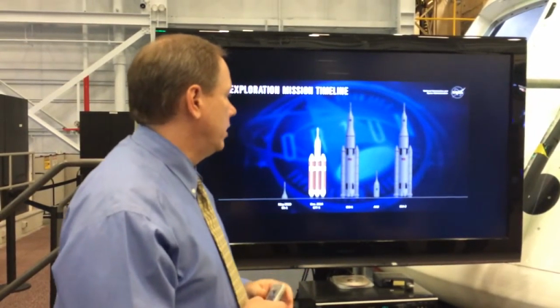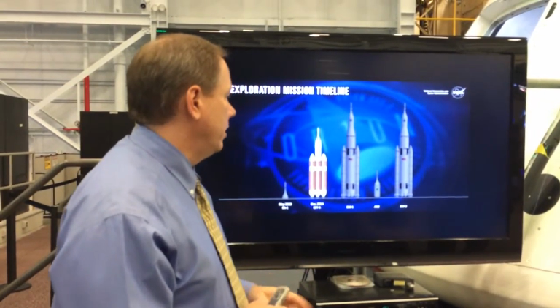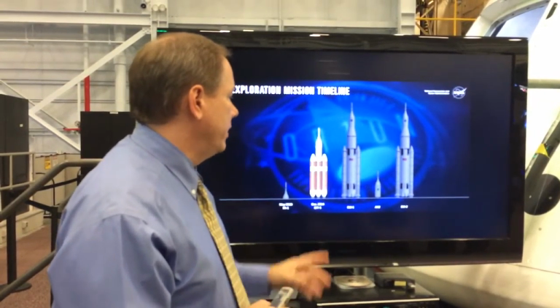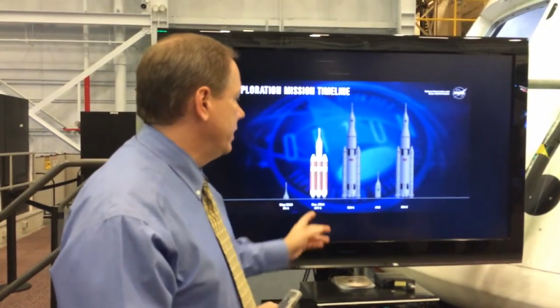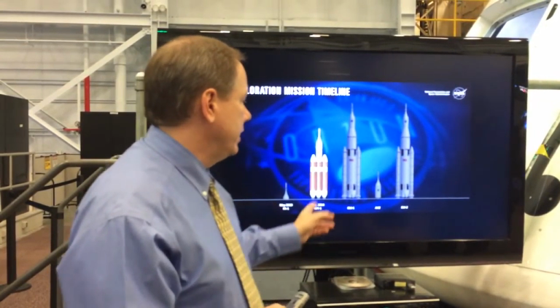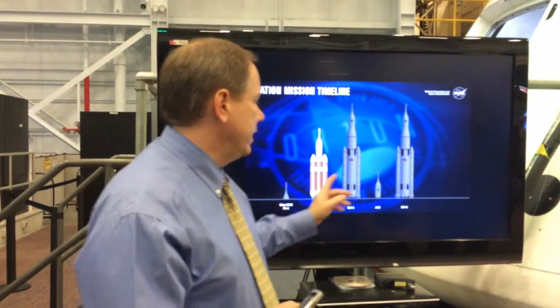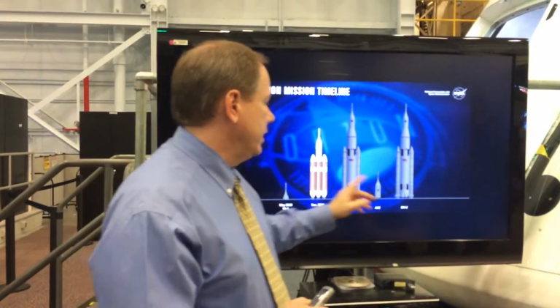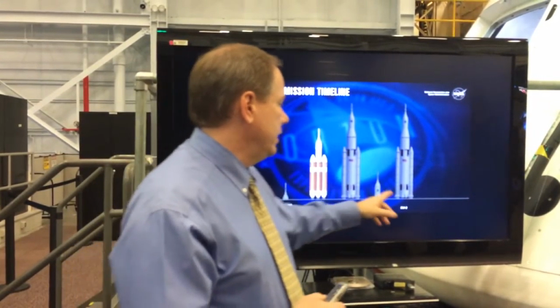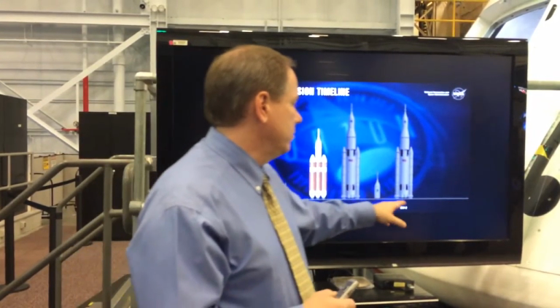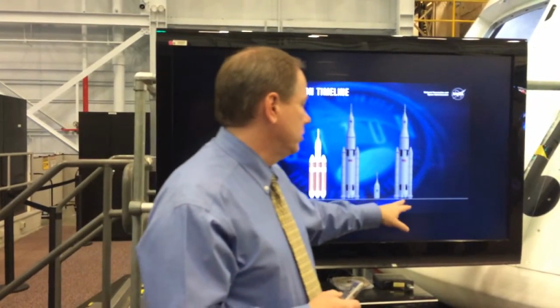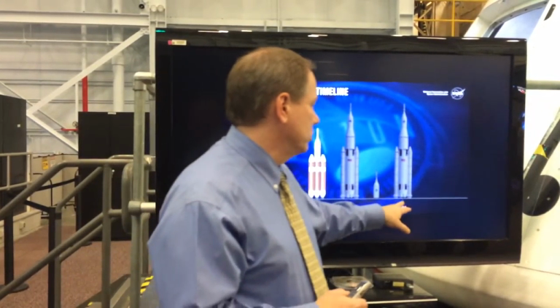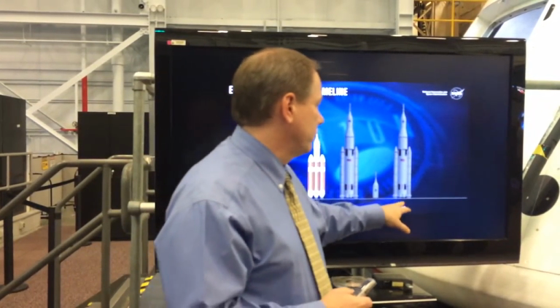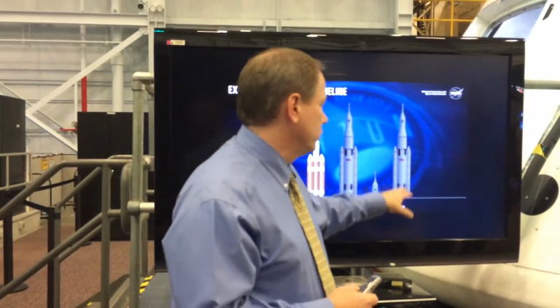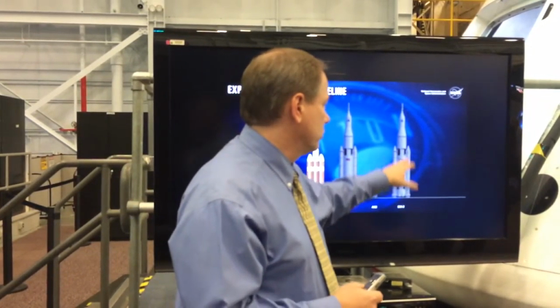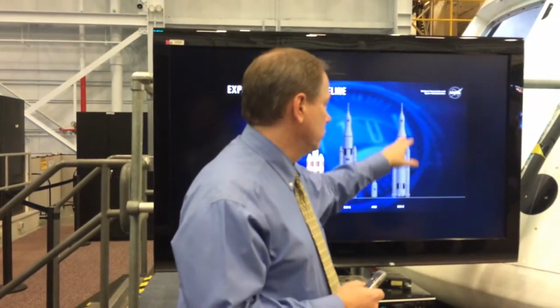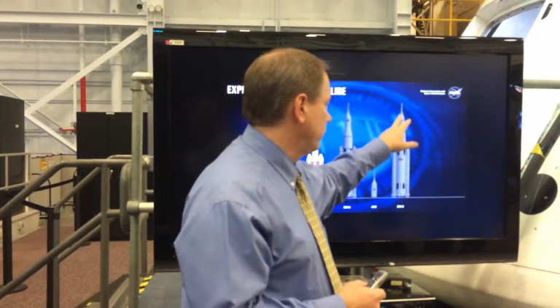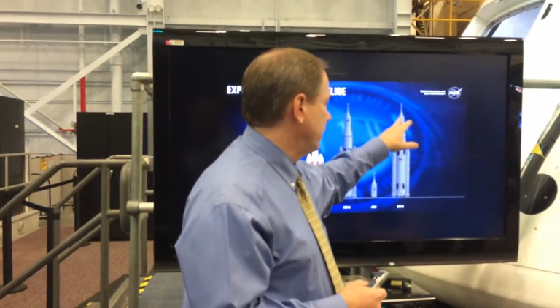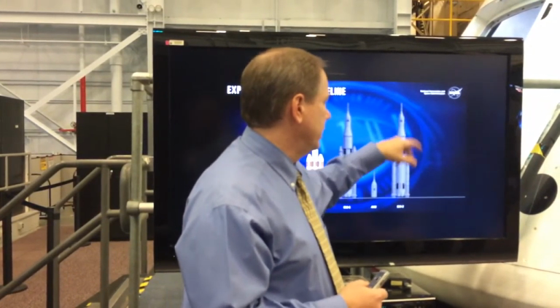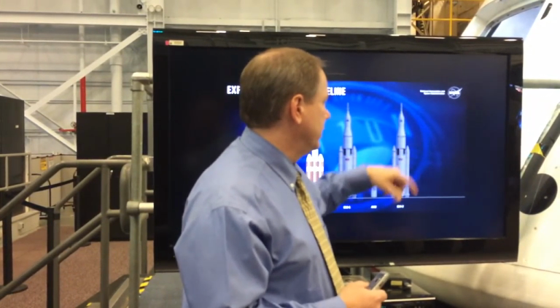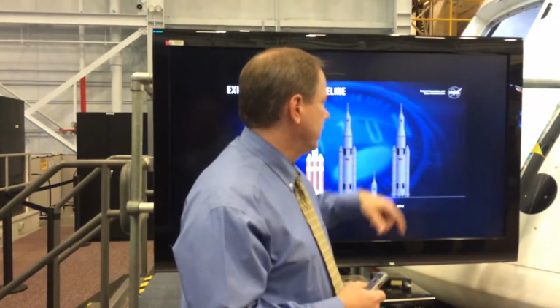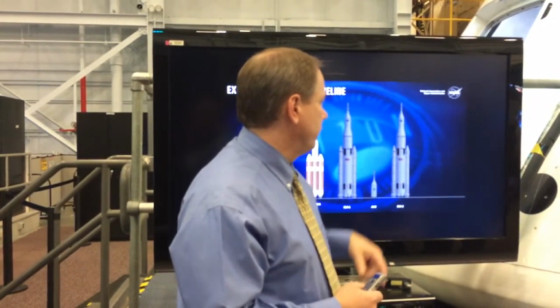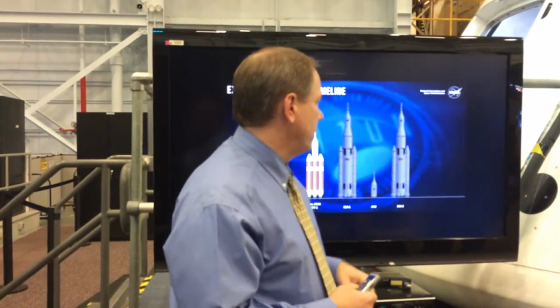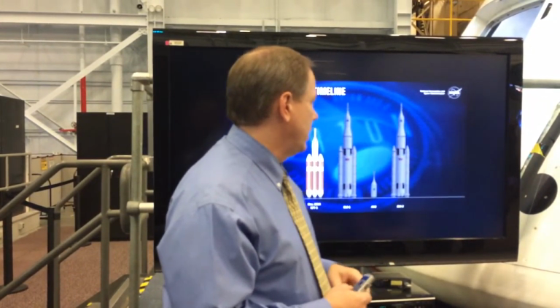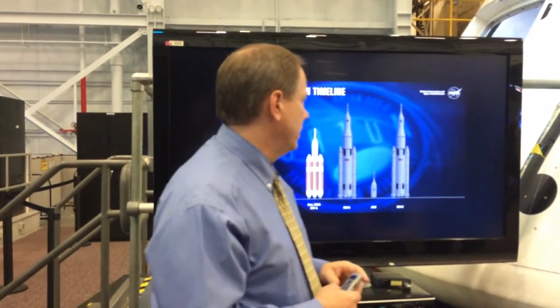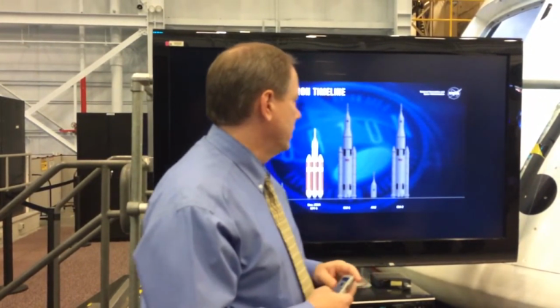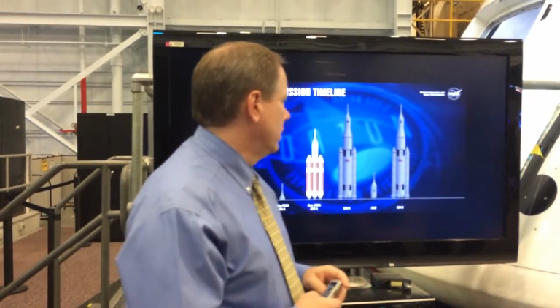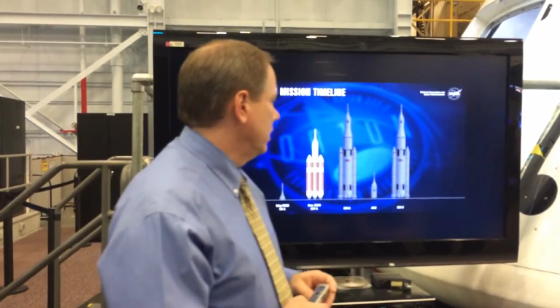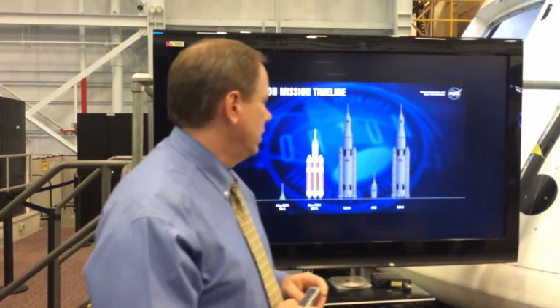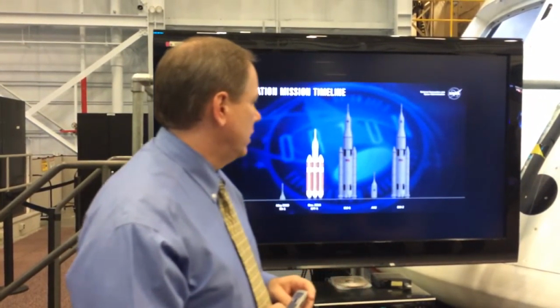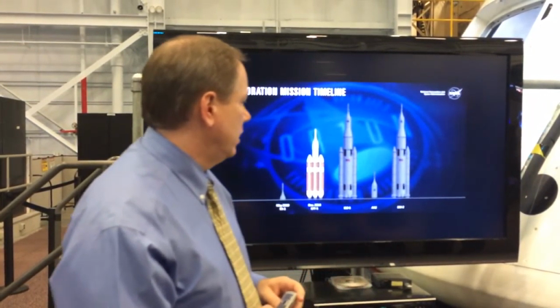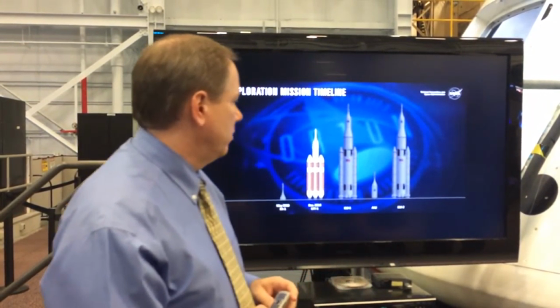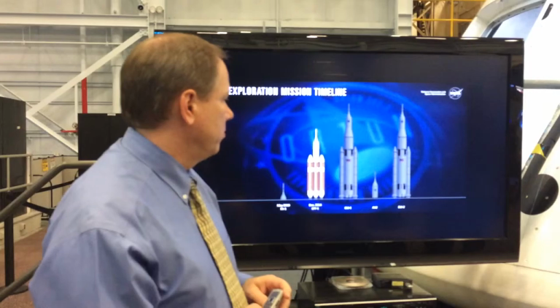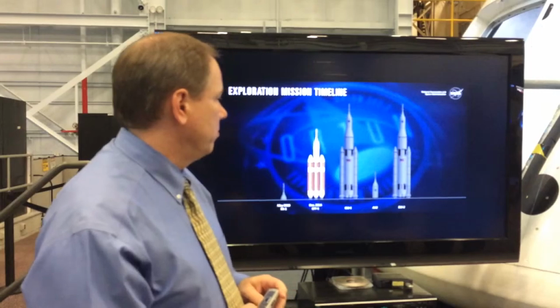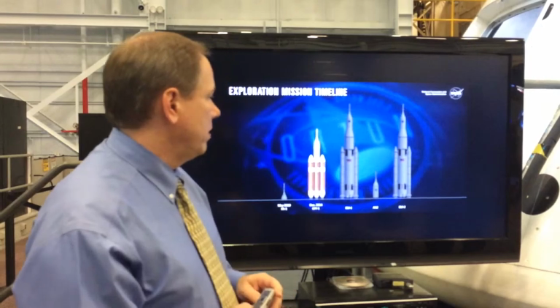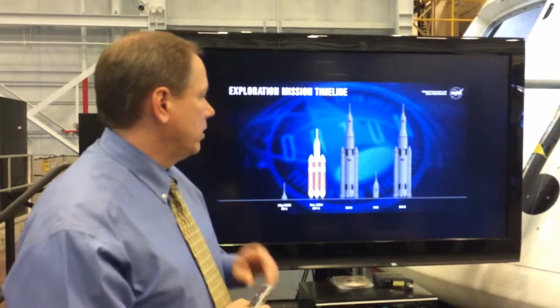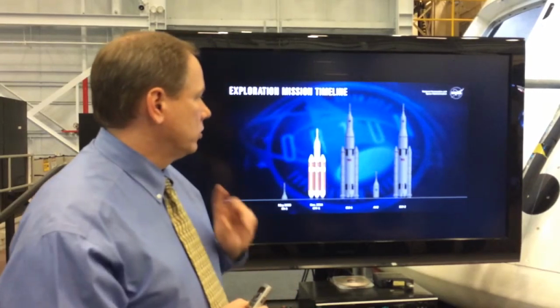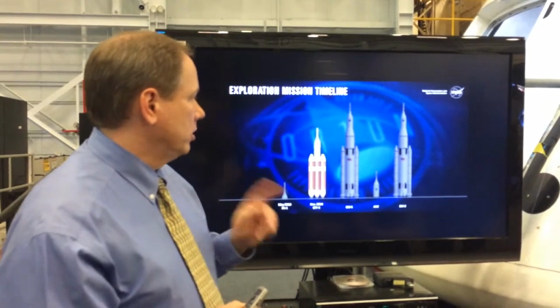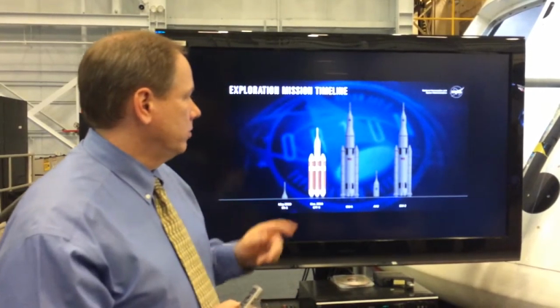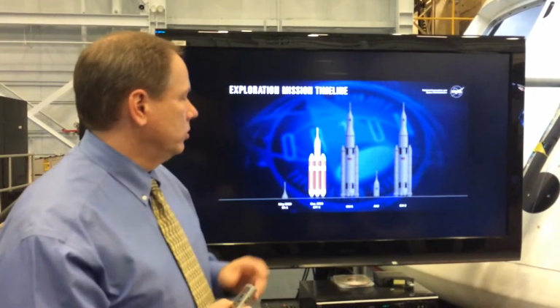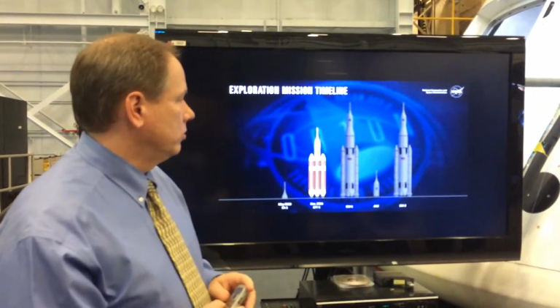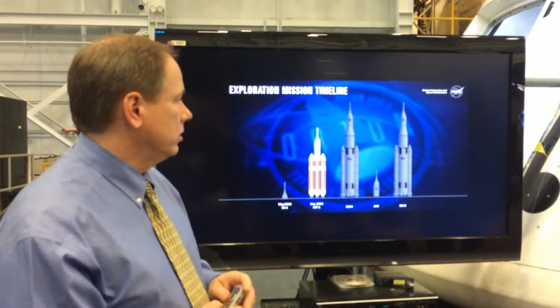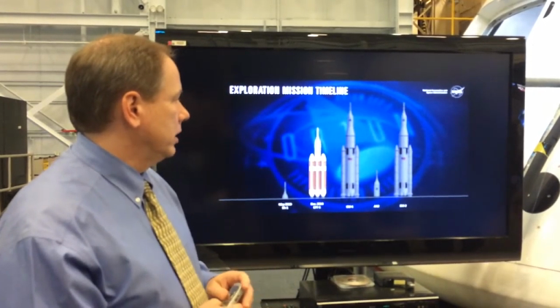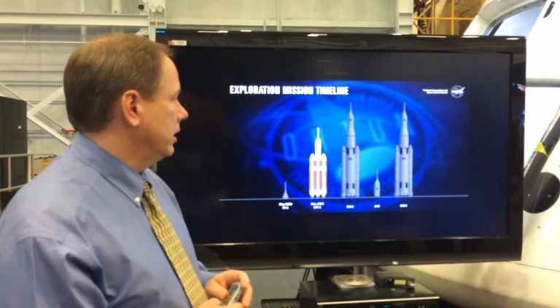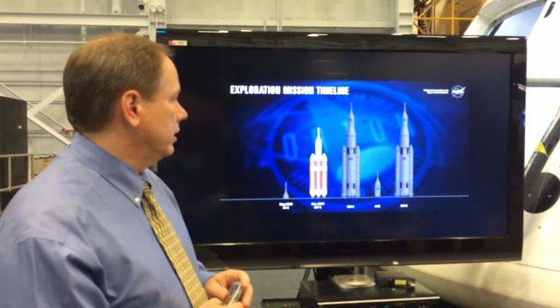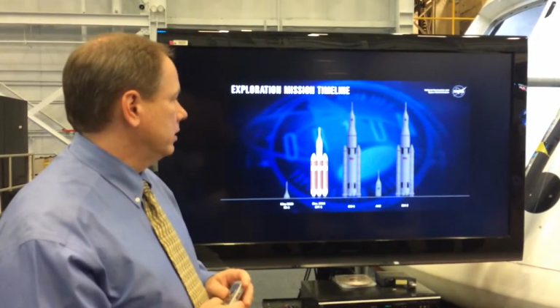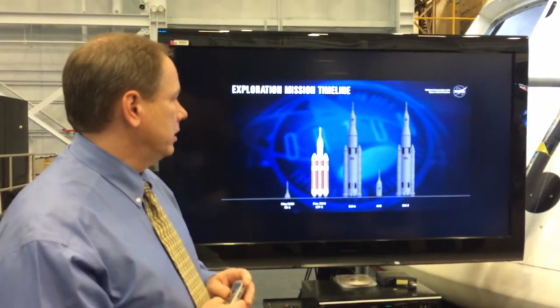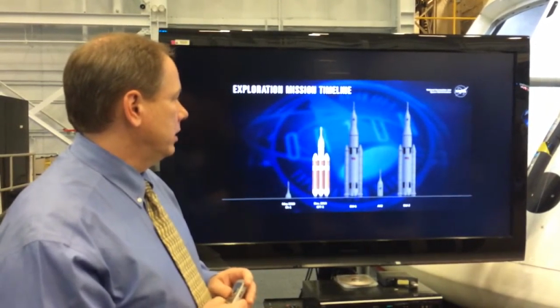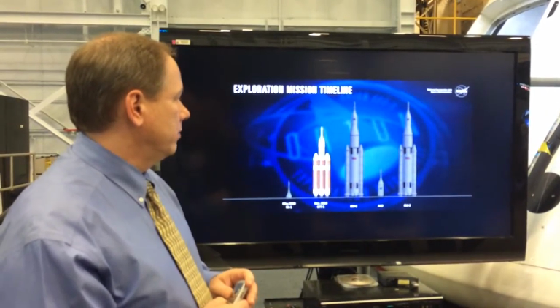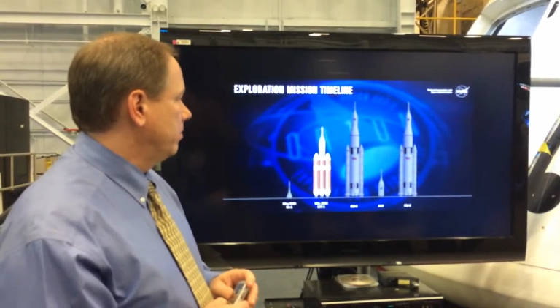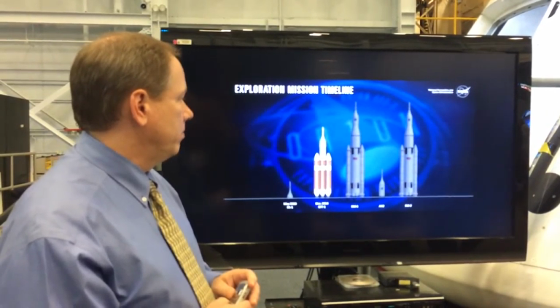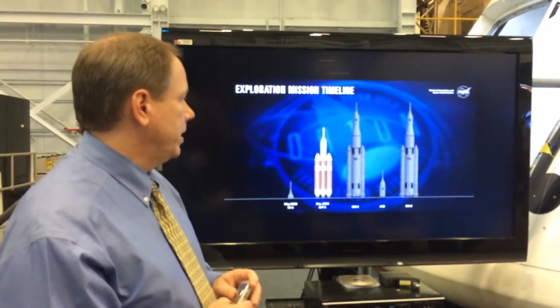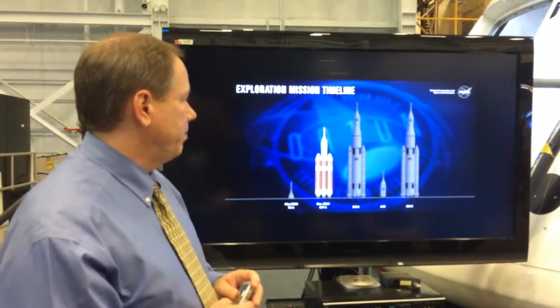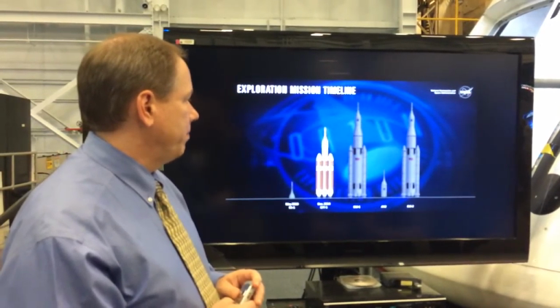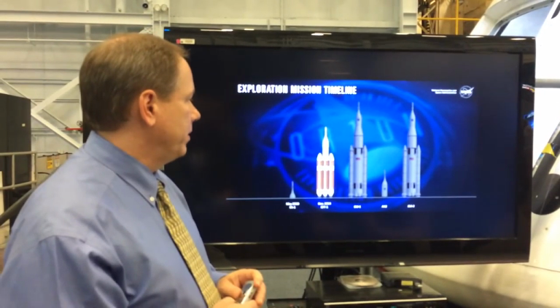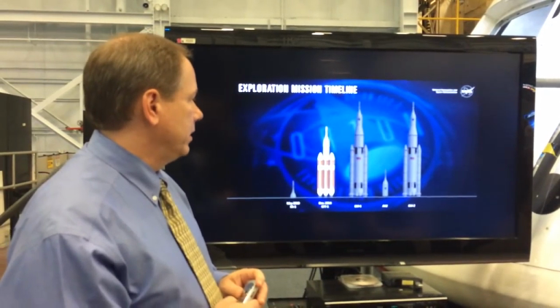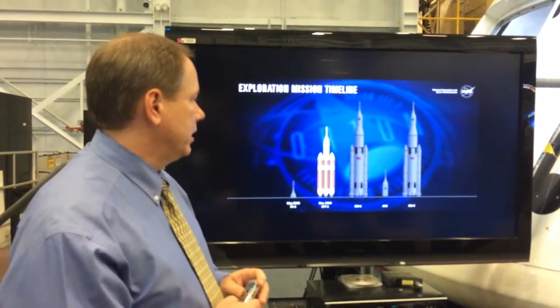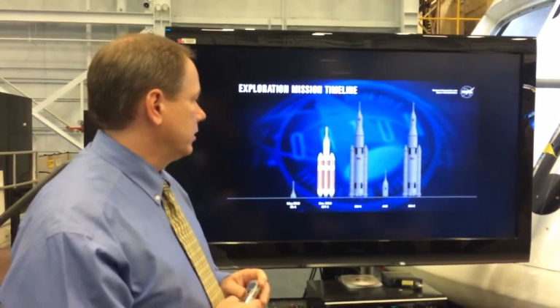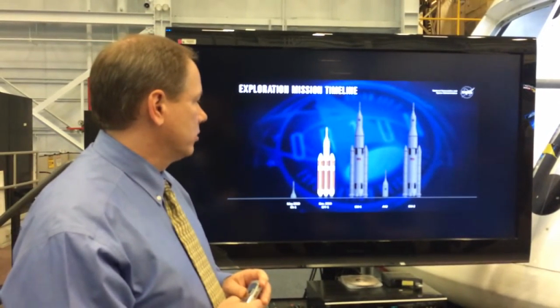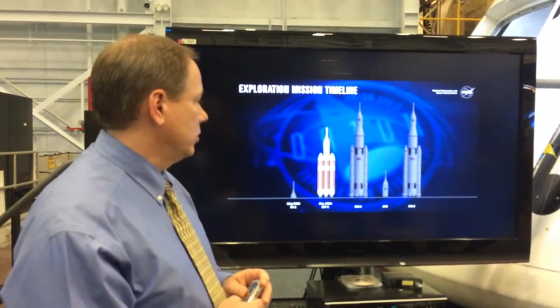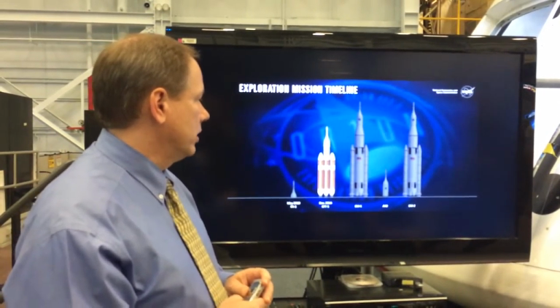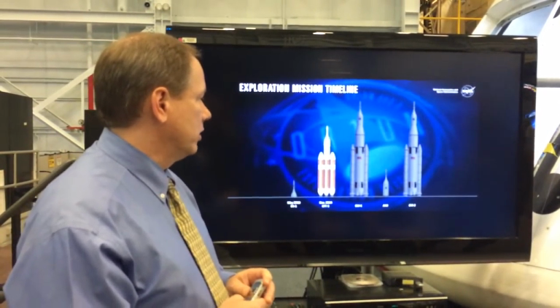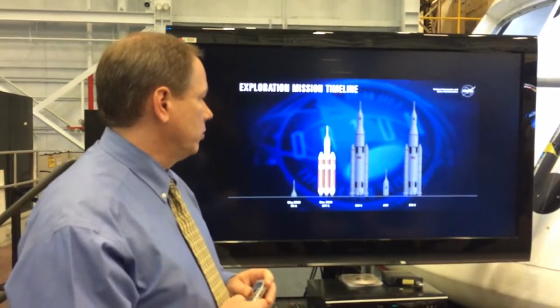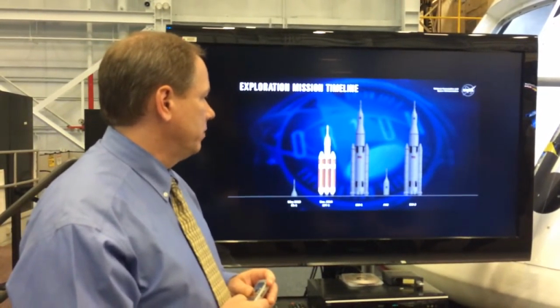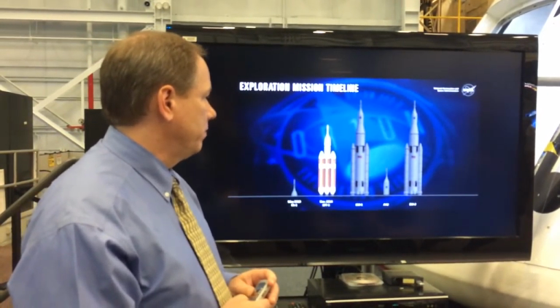EM-2 is the first crewed flight and that will fly out to the moon and take the crew out there with them.